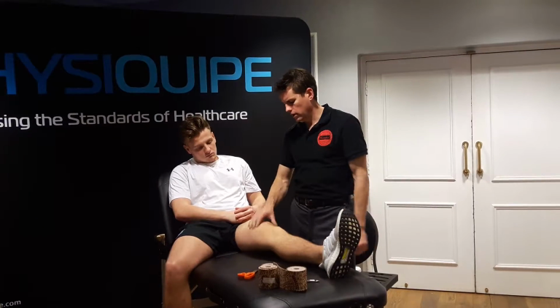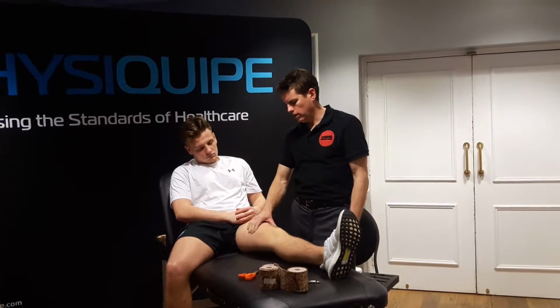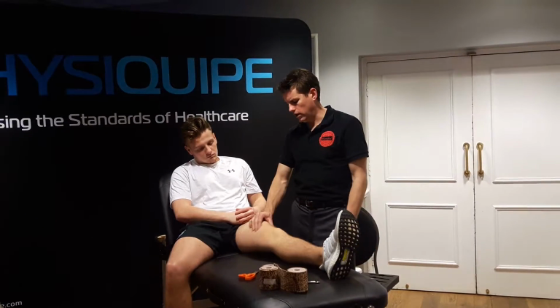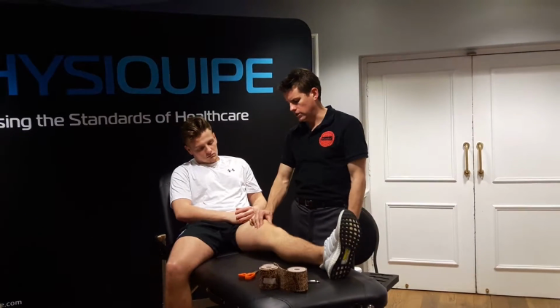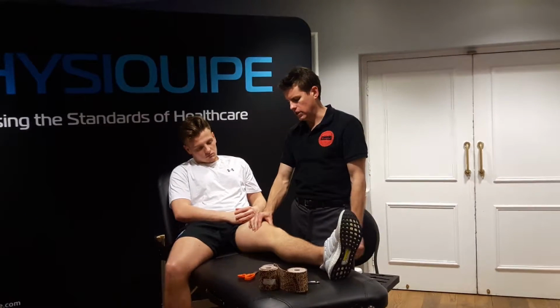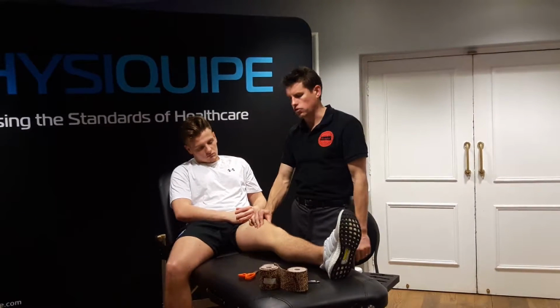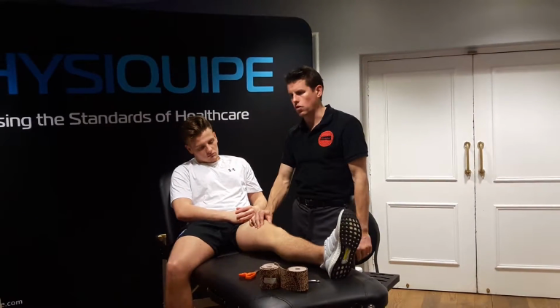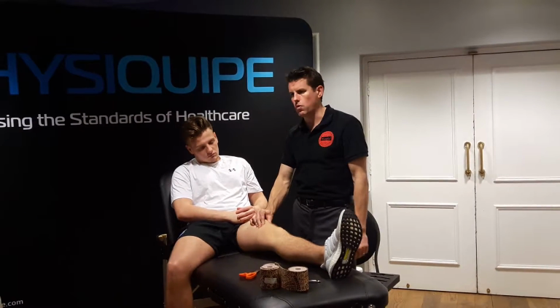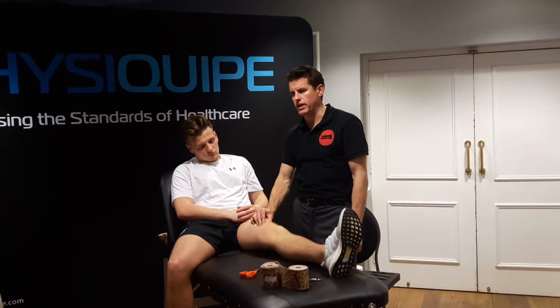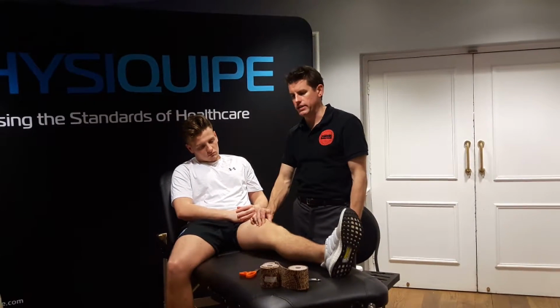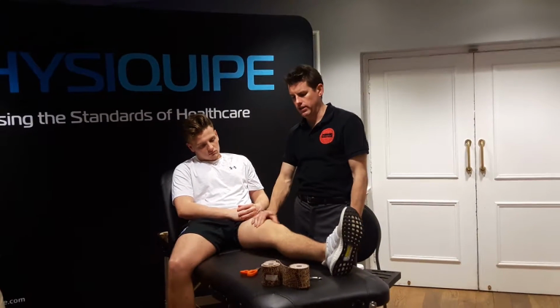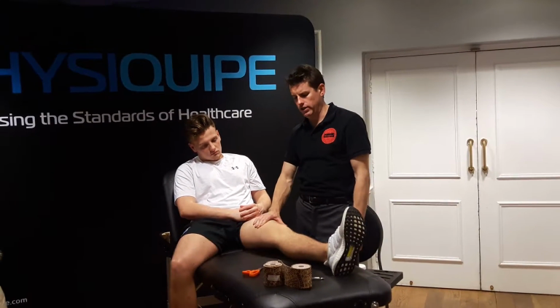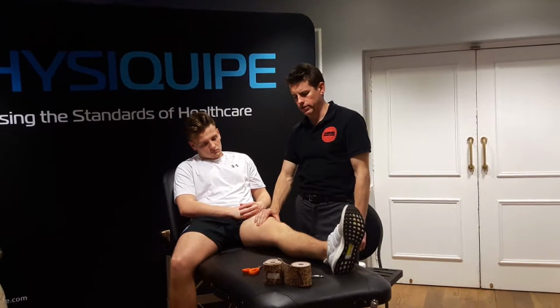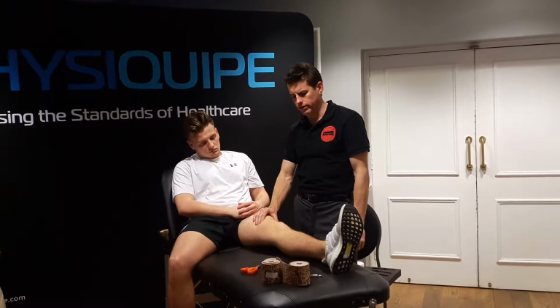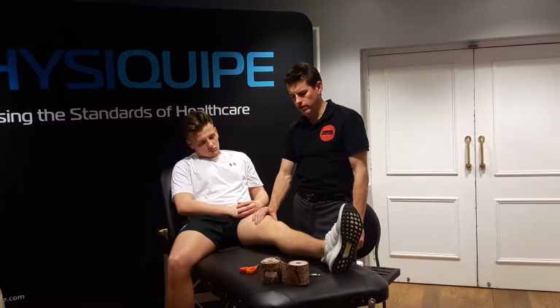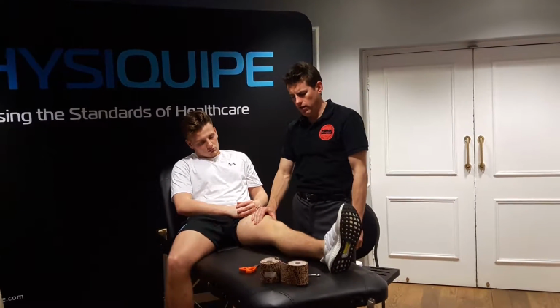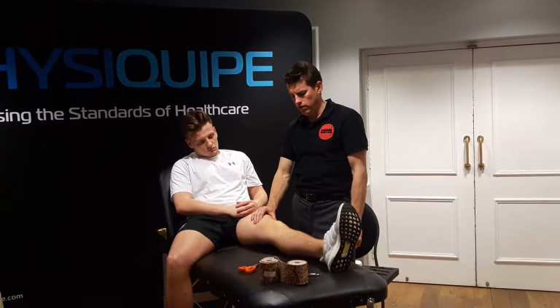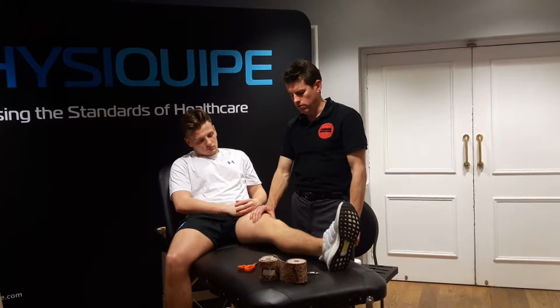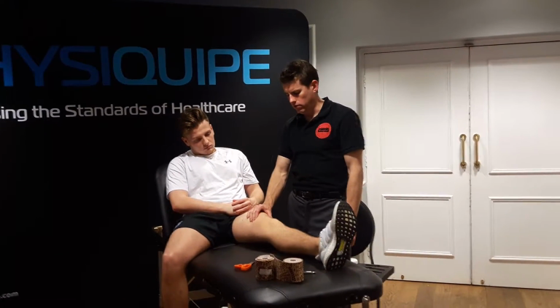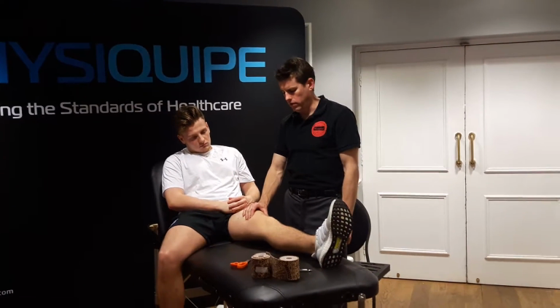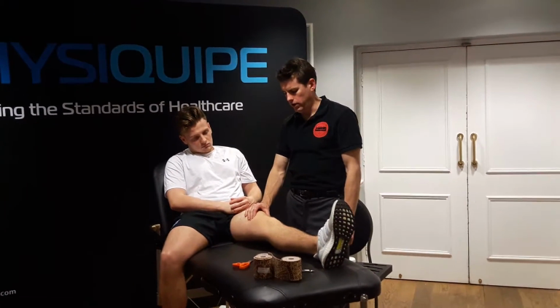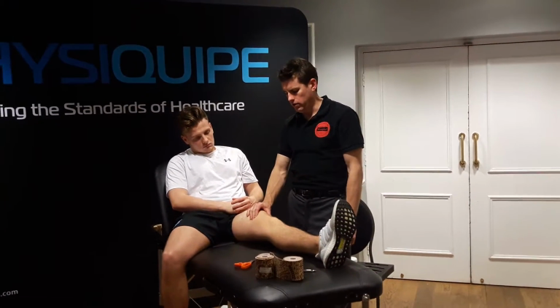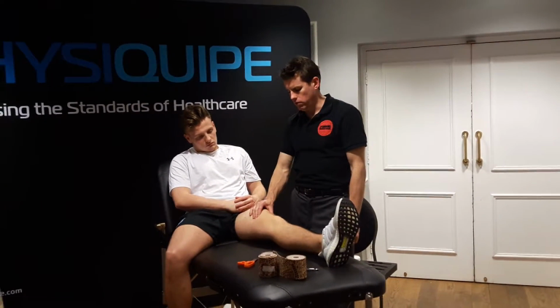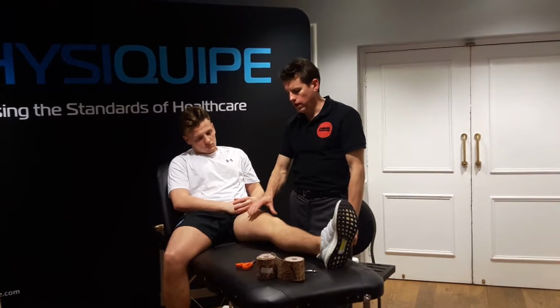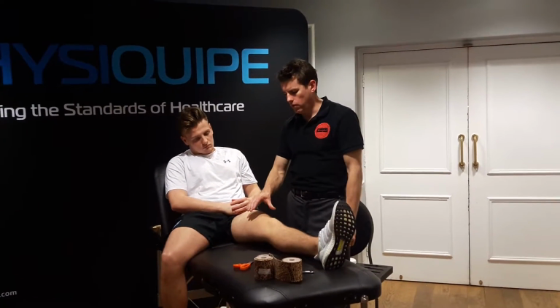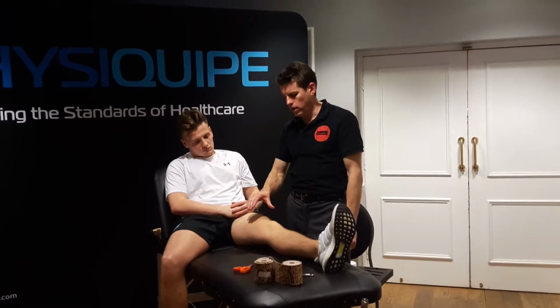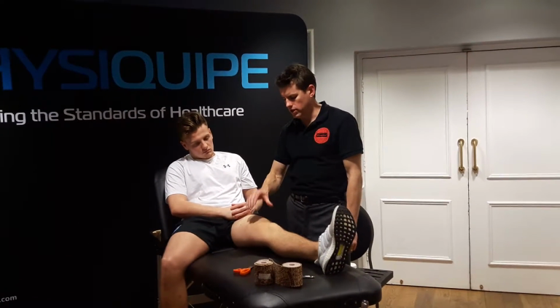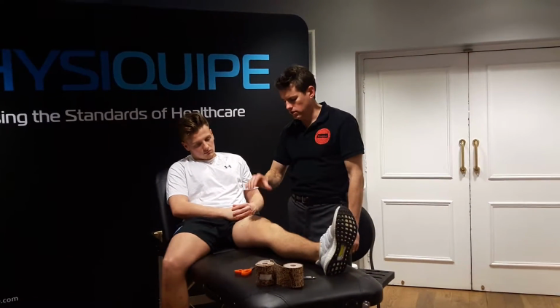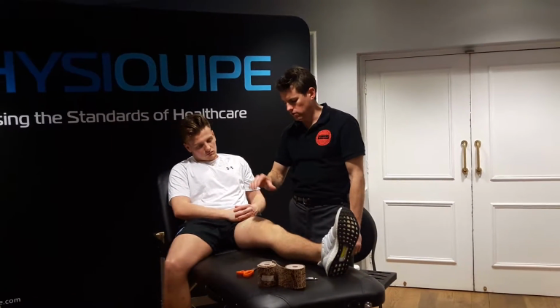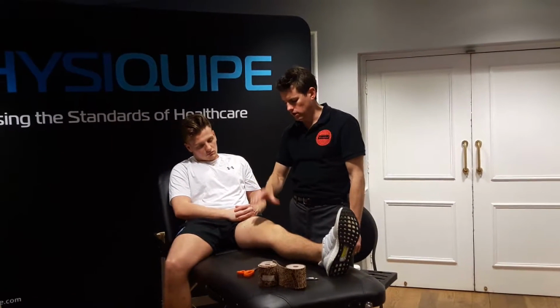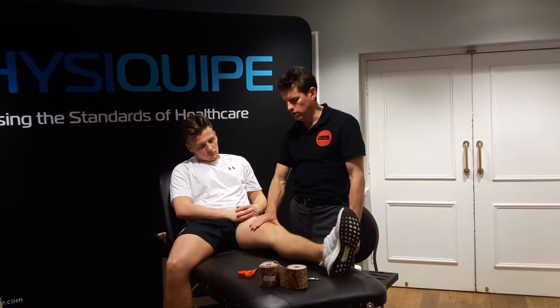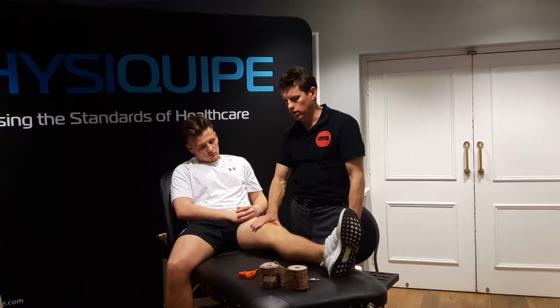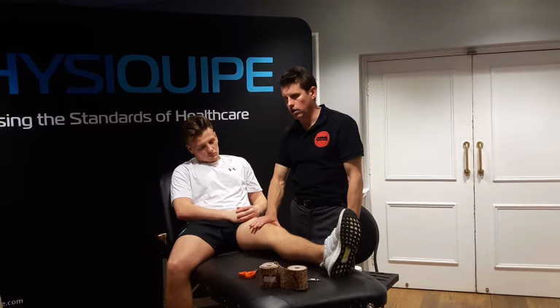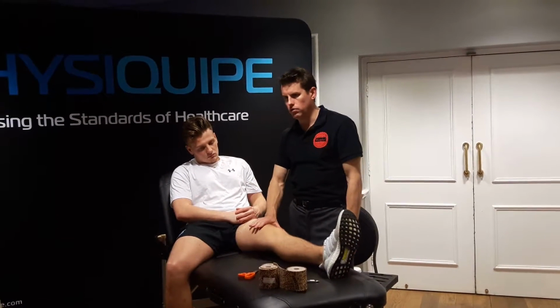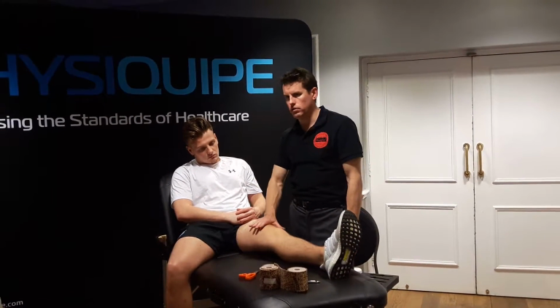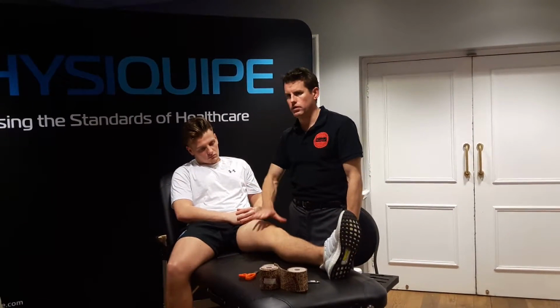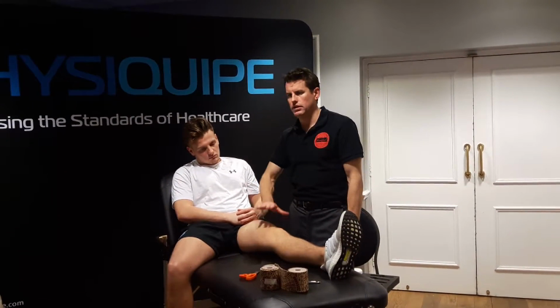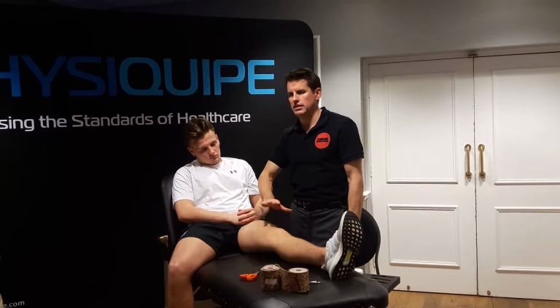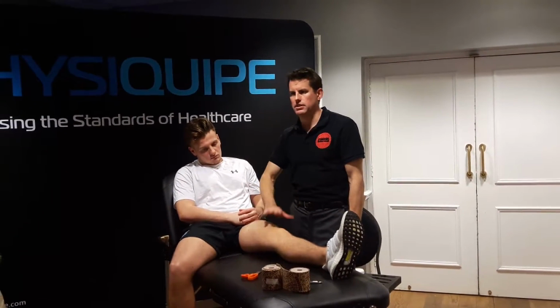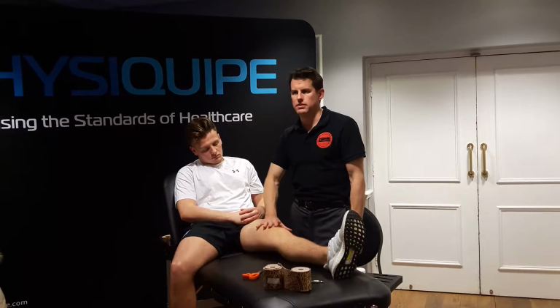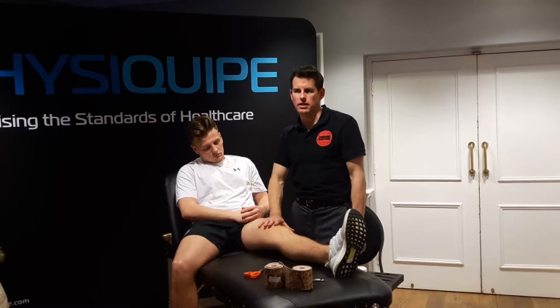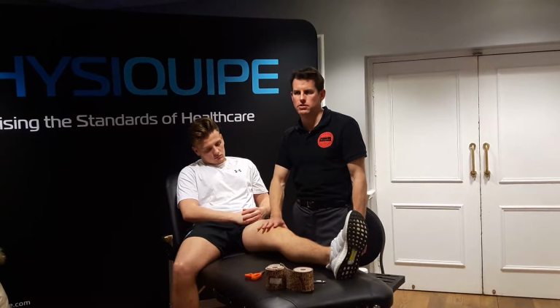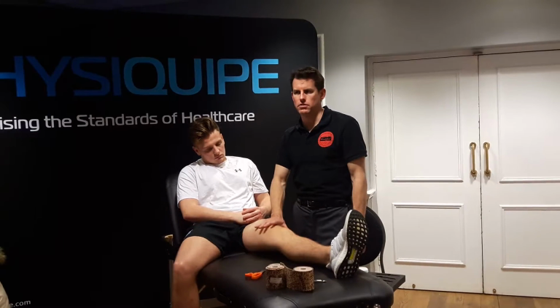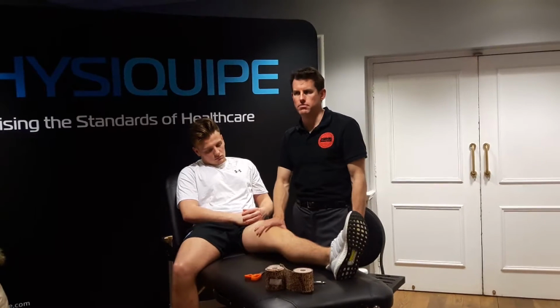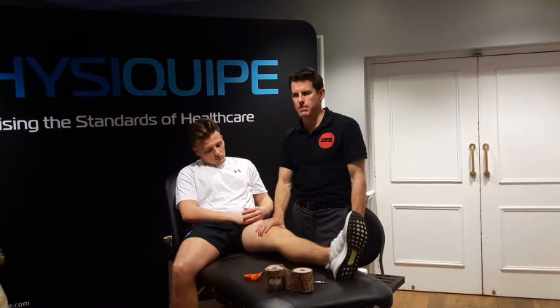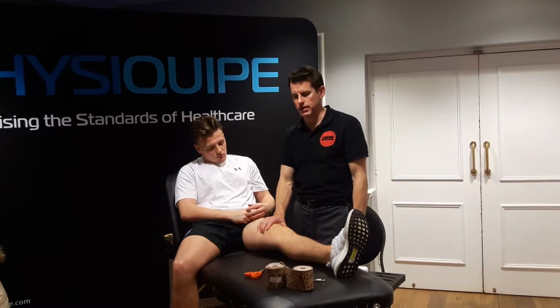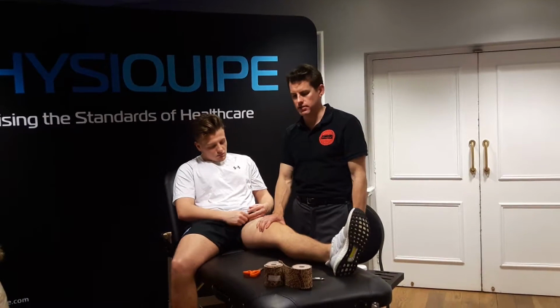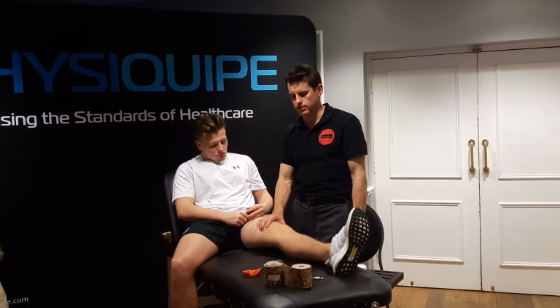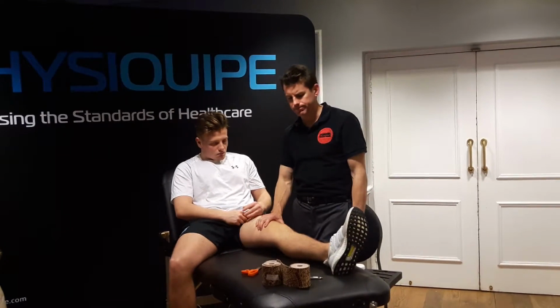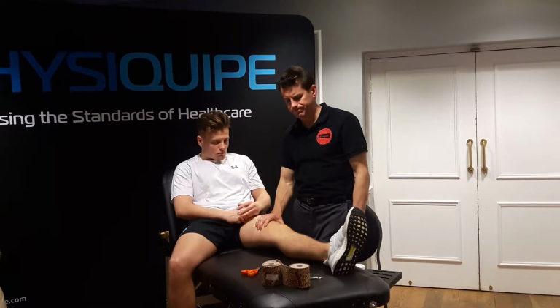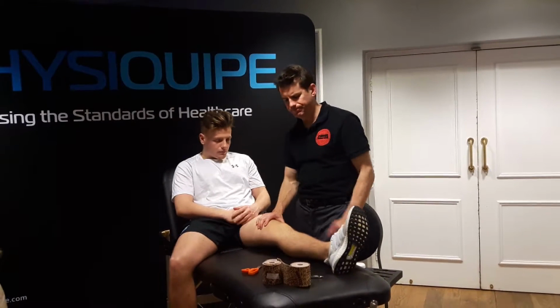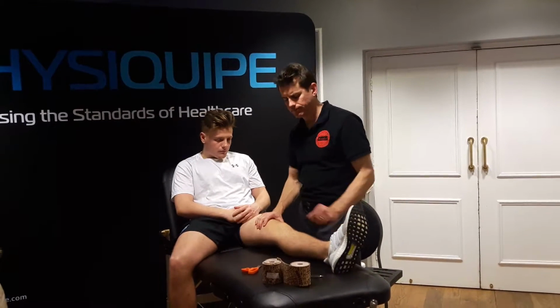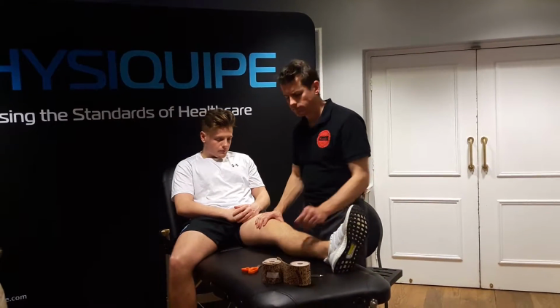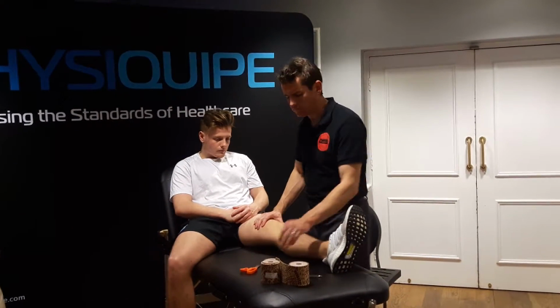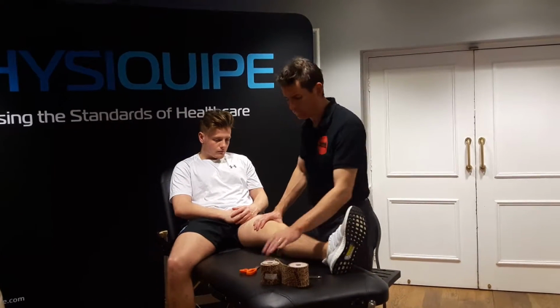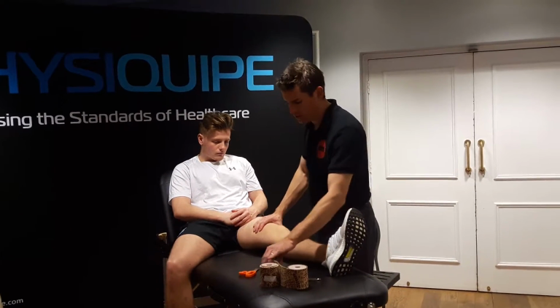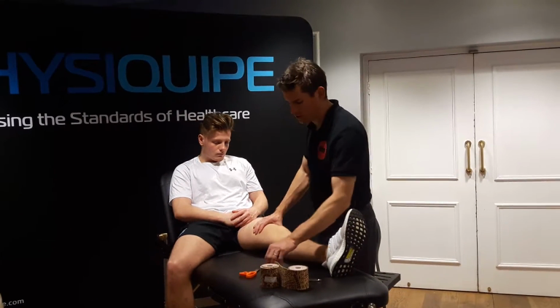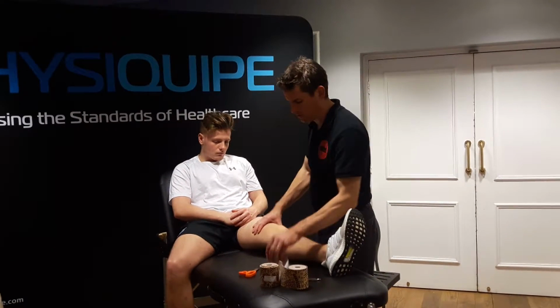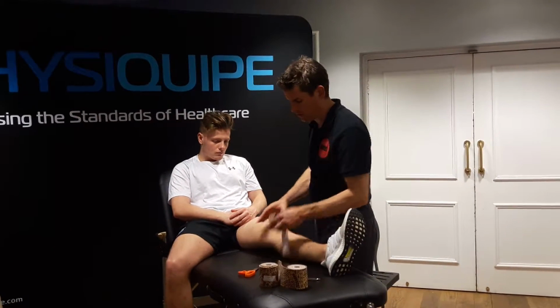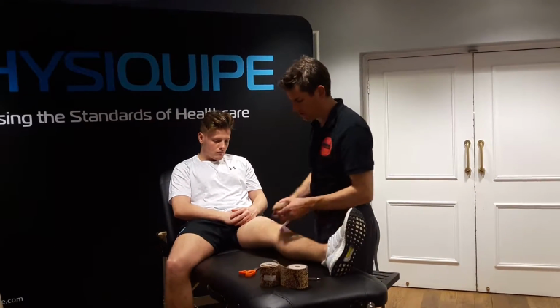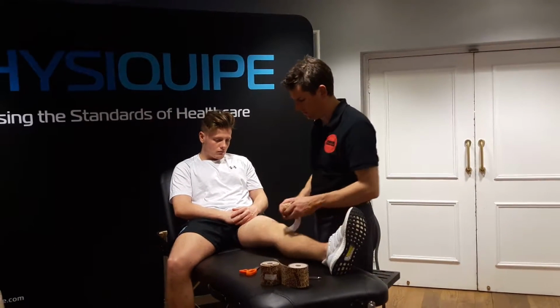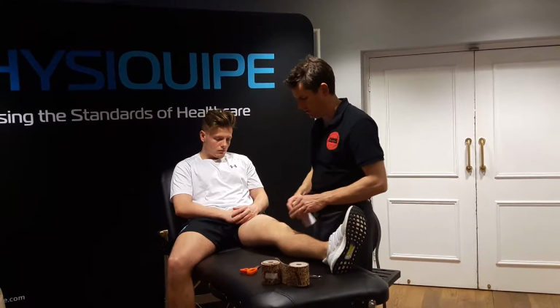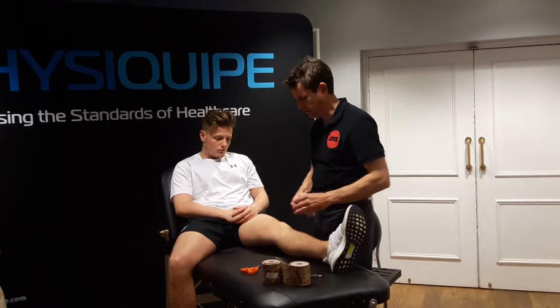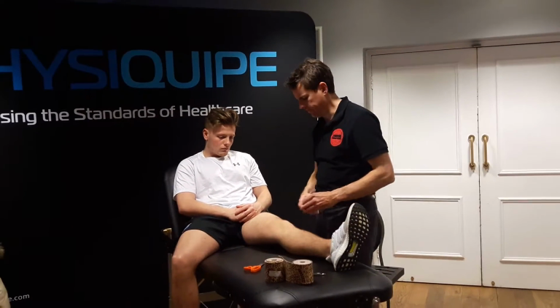Got a central quad tear here. What do I want to do? I want to unload the extensor mechanism. So here's what I'm going to do.